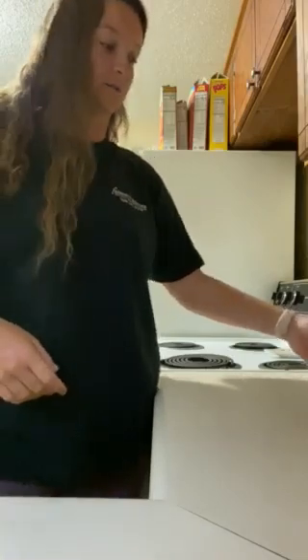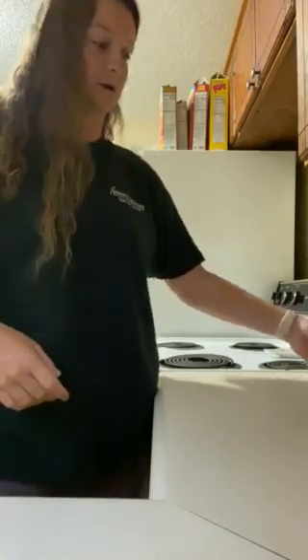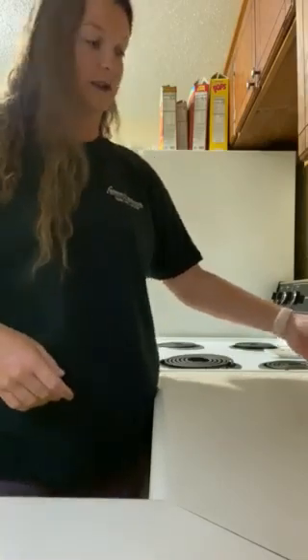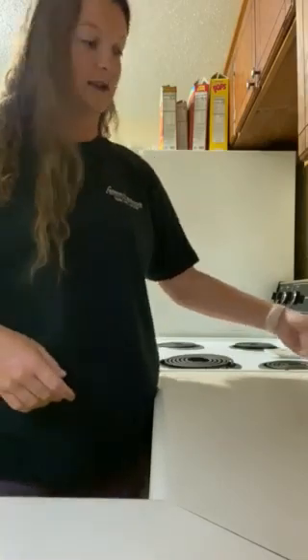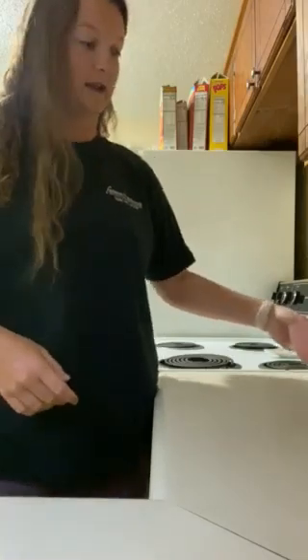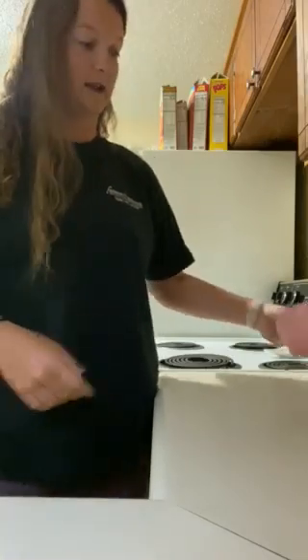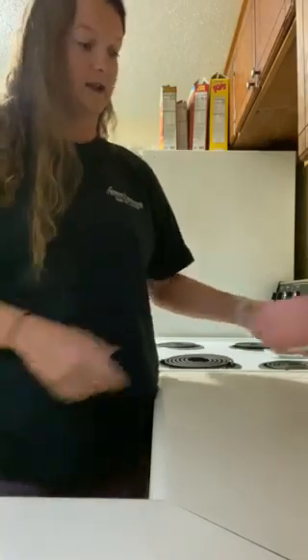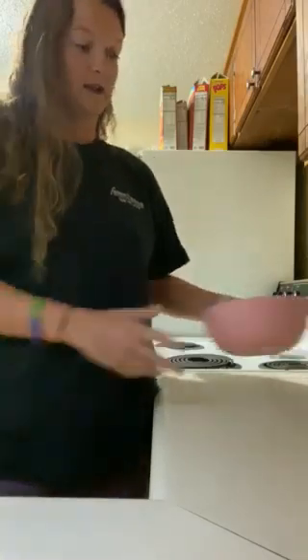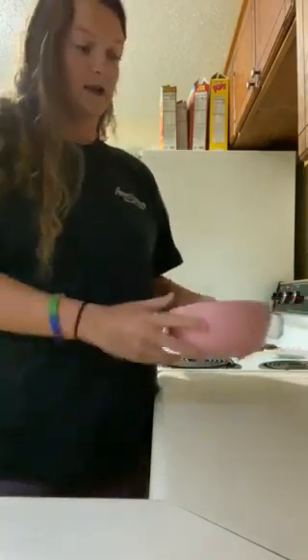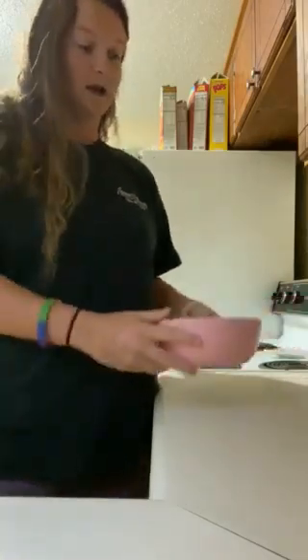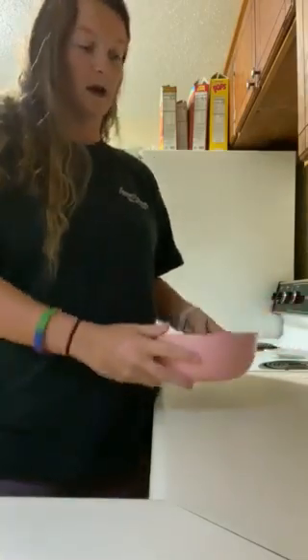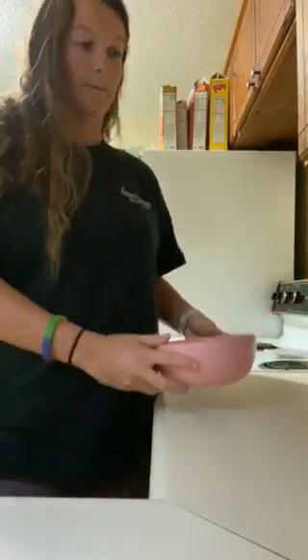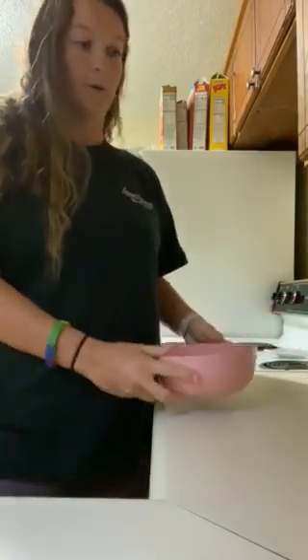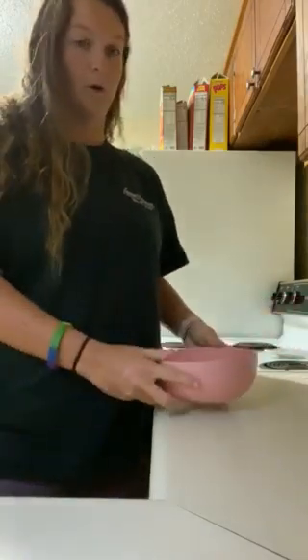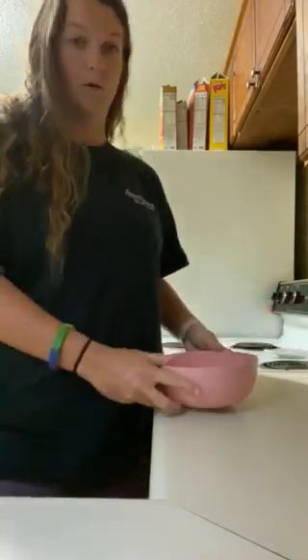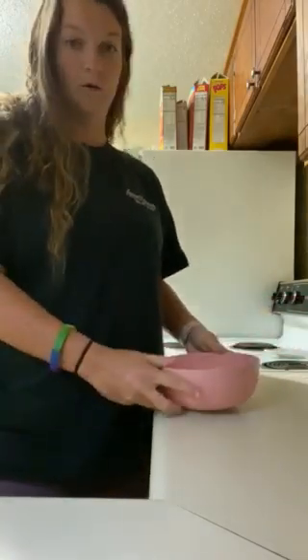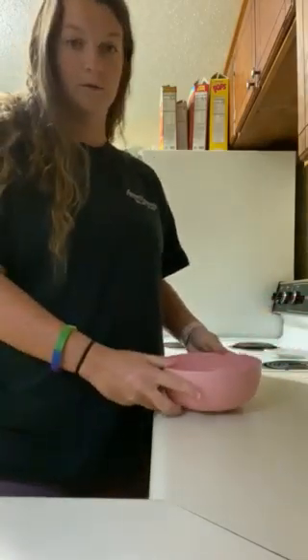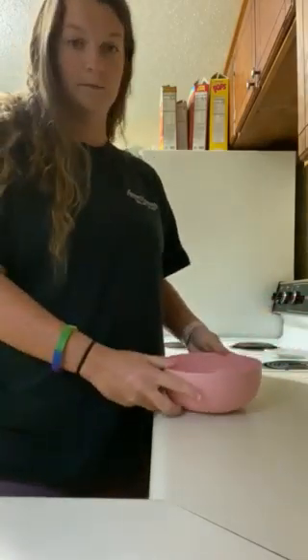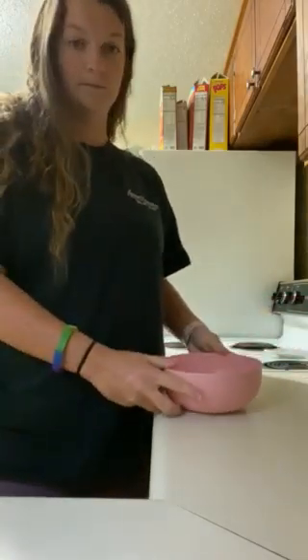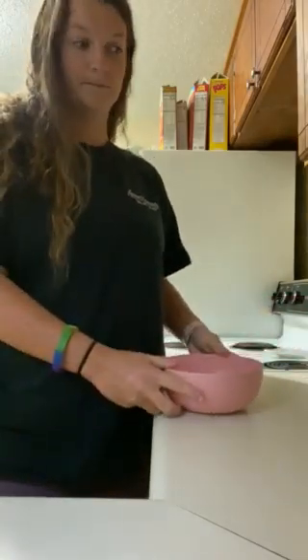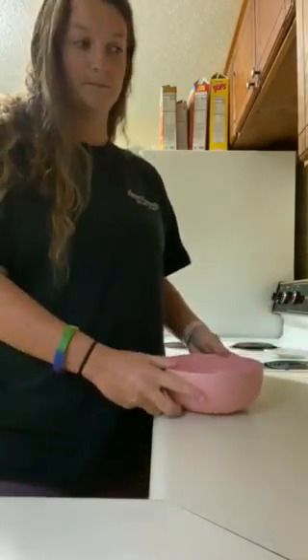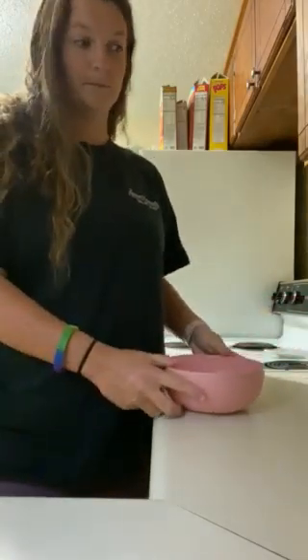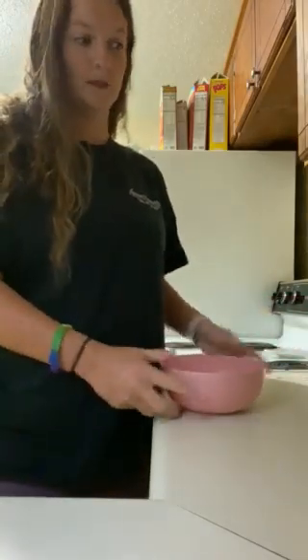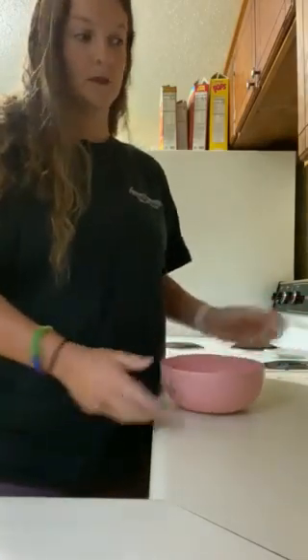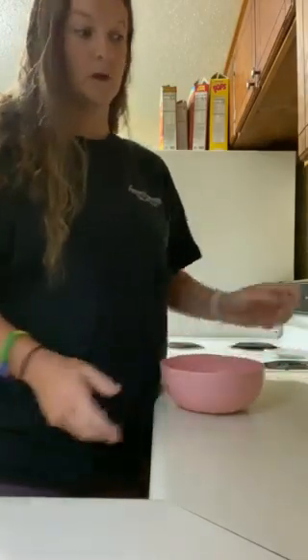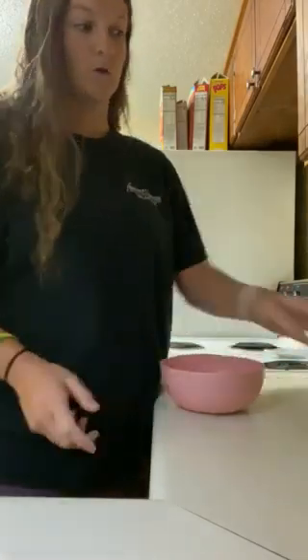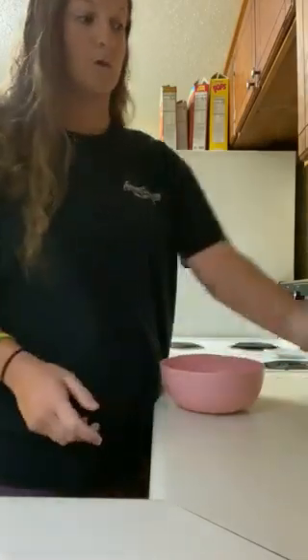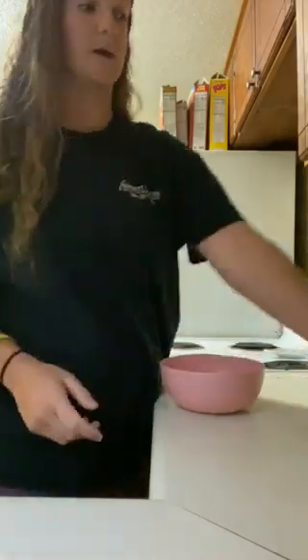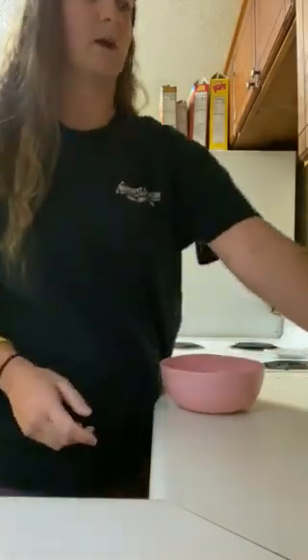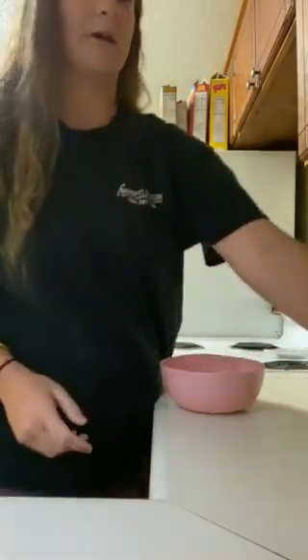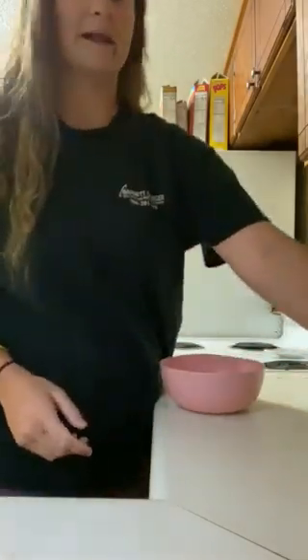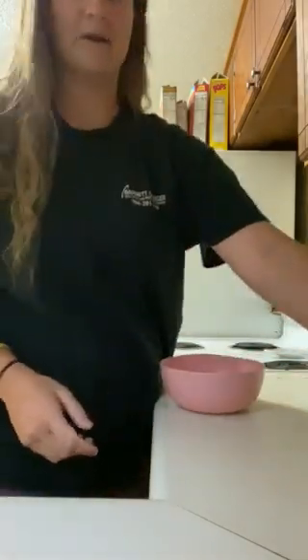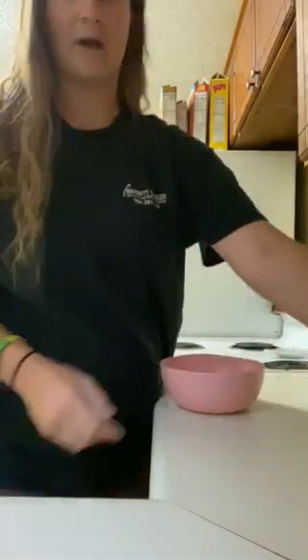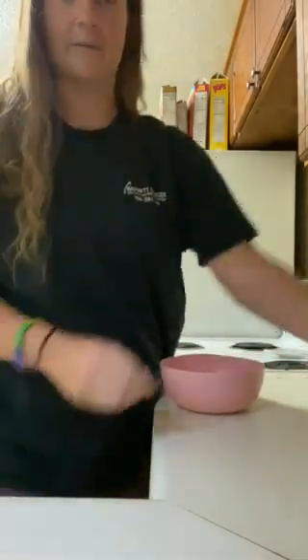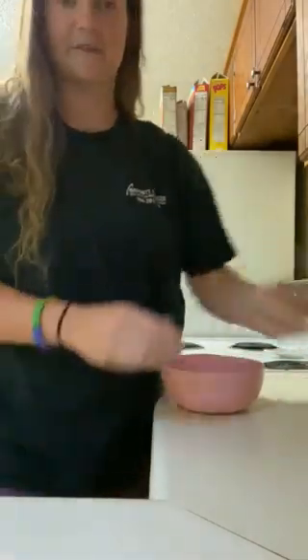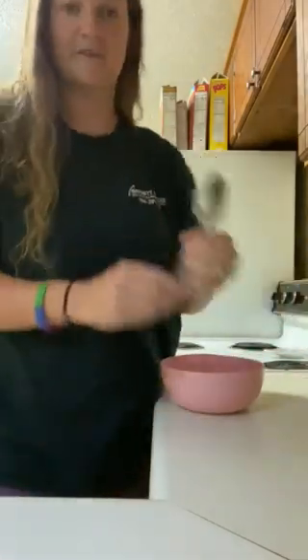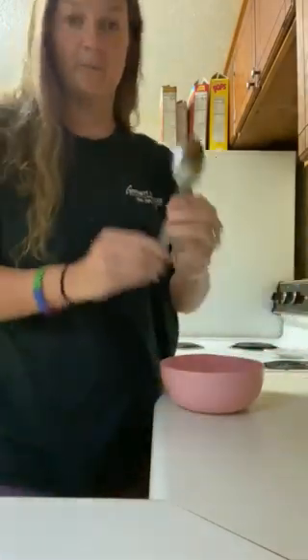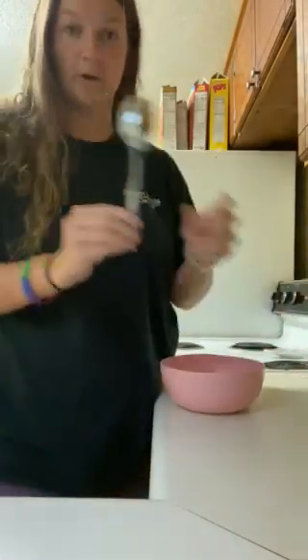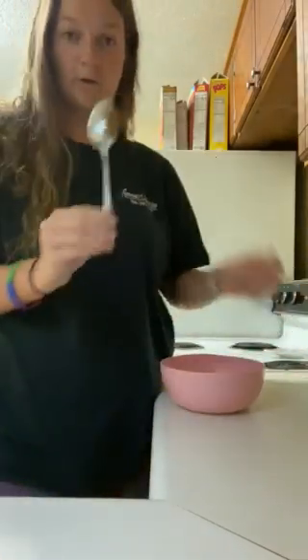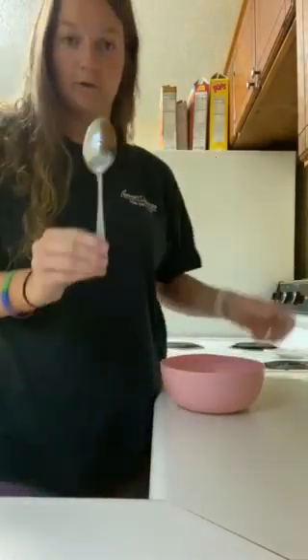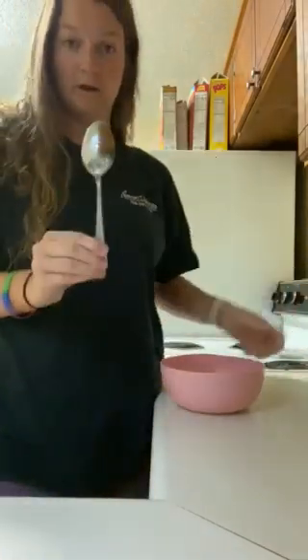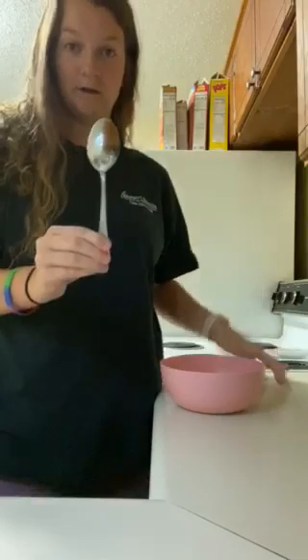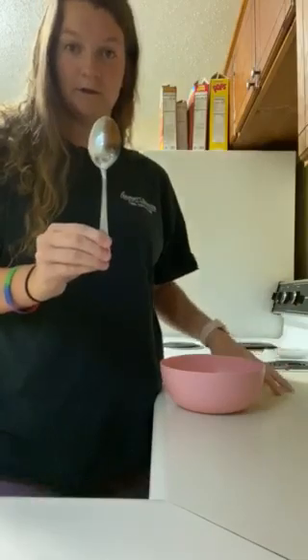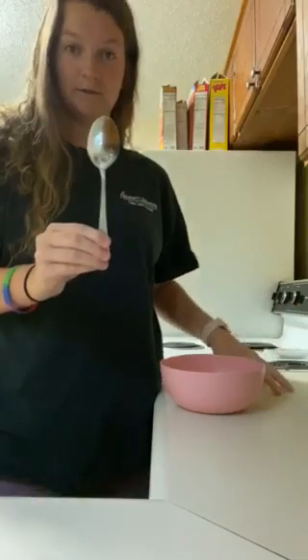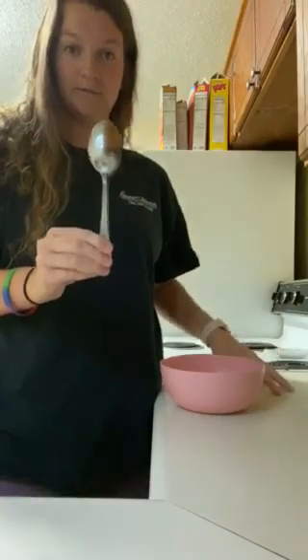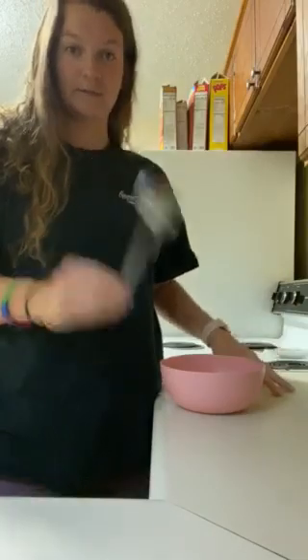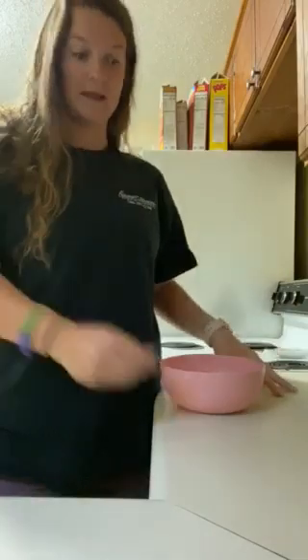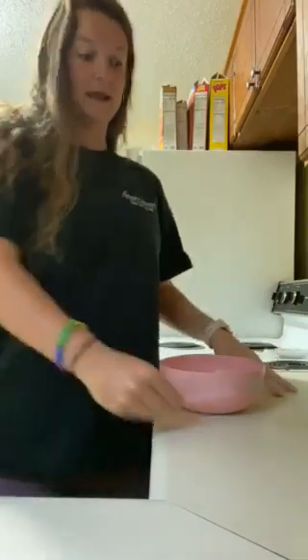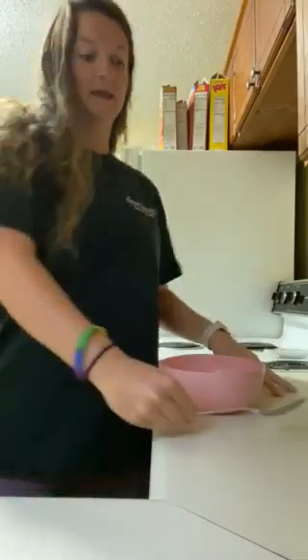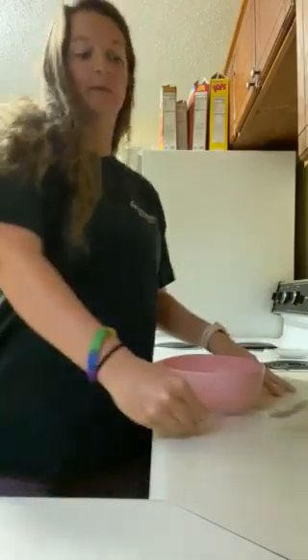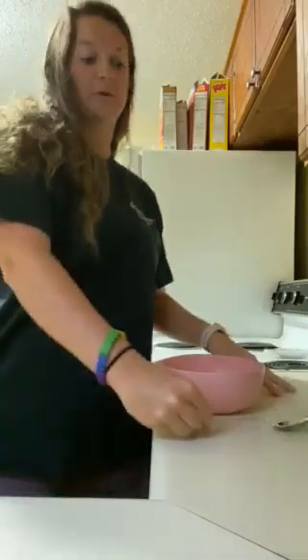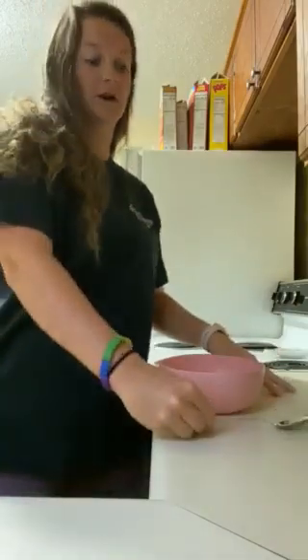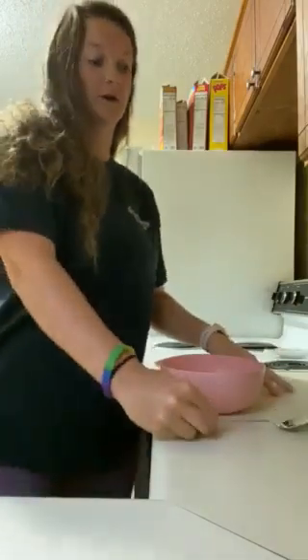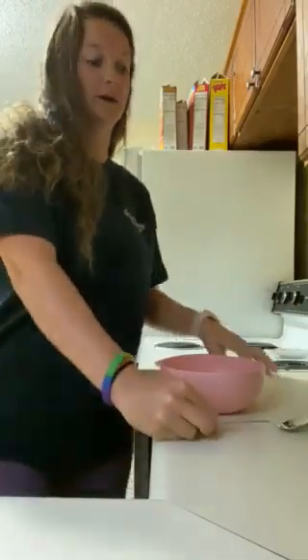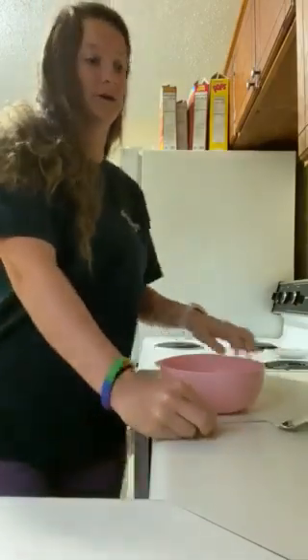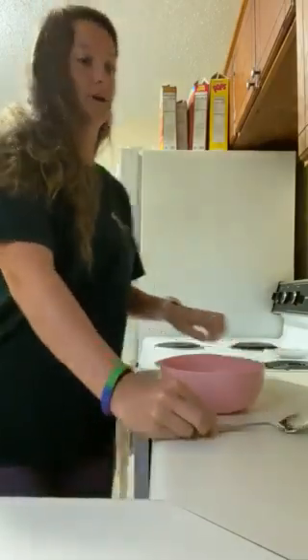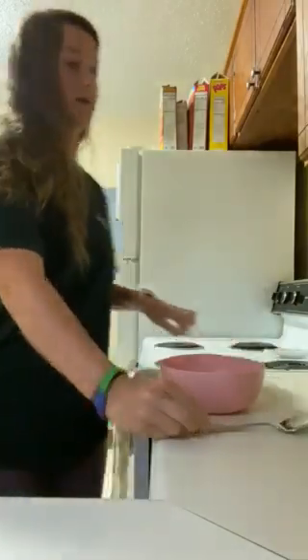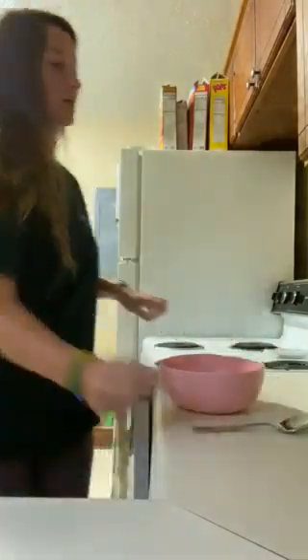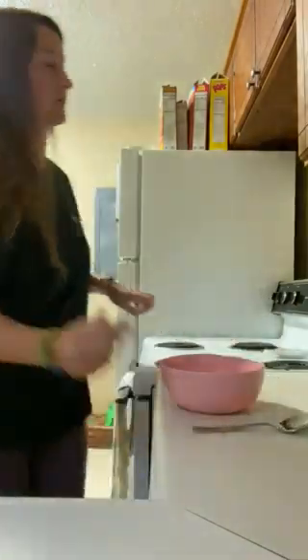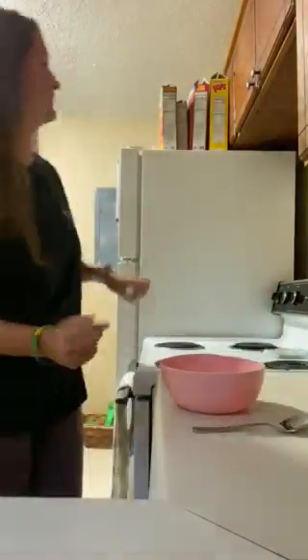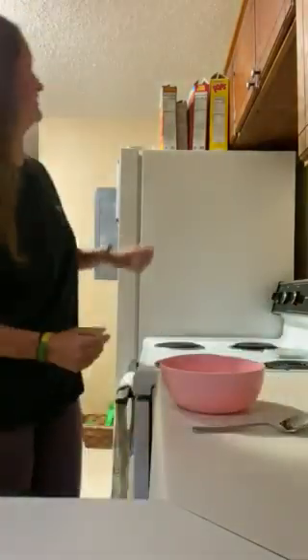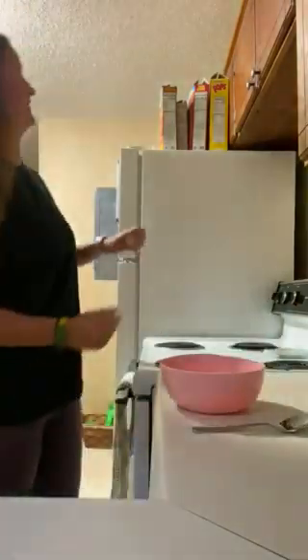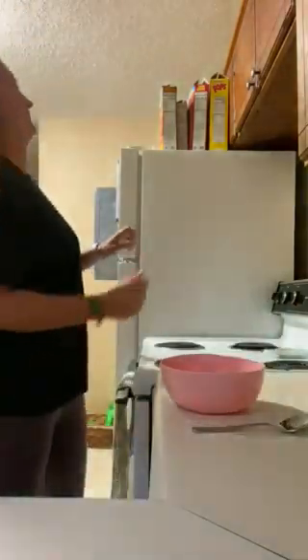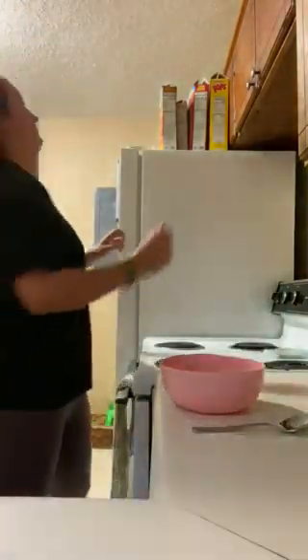We're gonna need a bowl, we're gonna go ahead and grab a spoon, then we're gonna go ahead and grab our cereal.